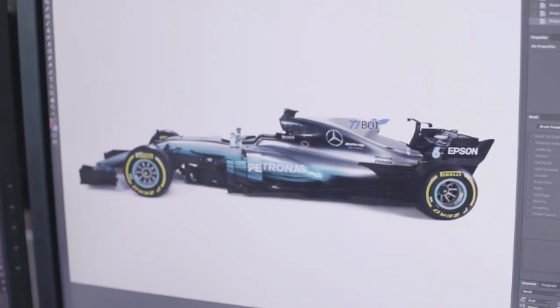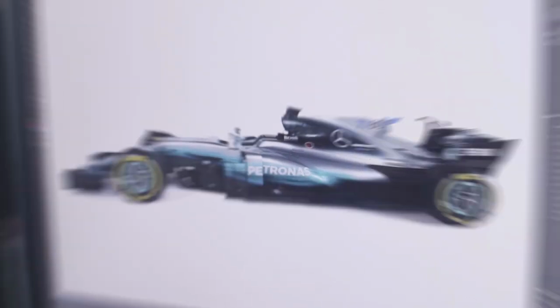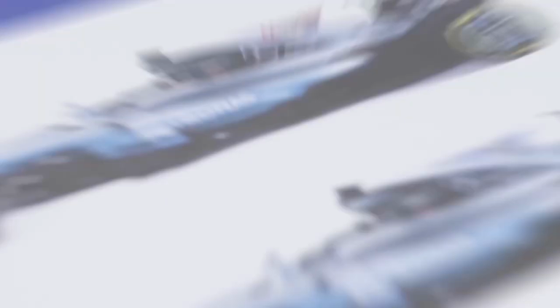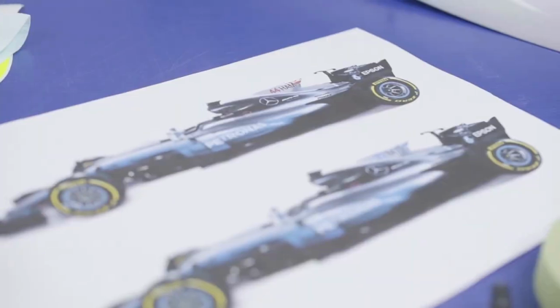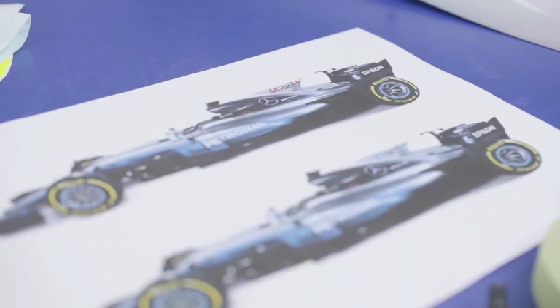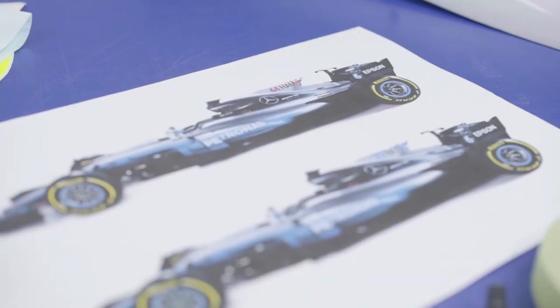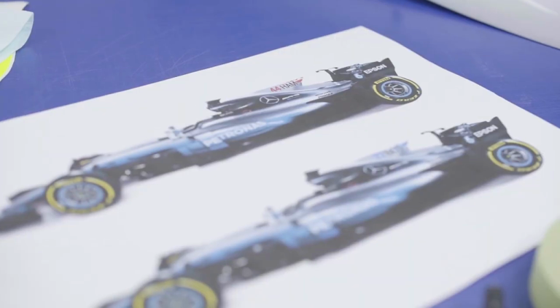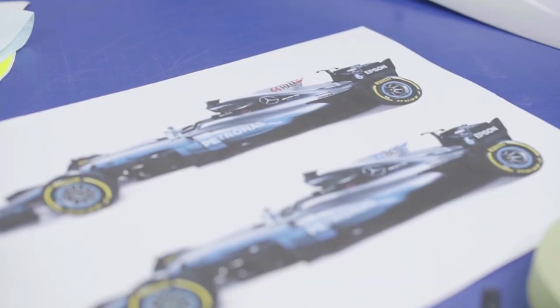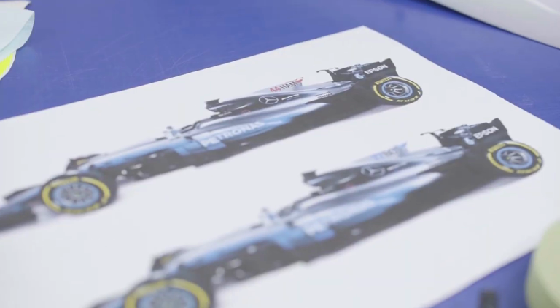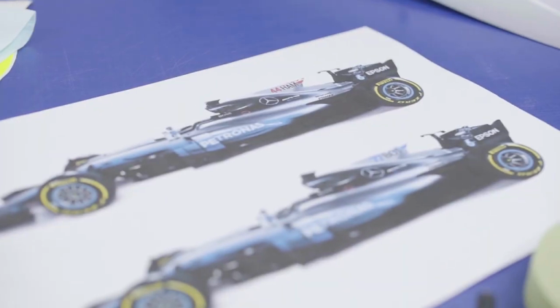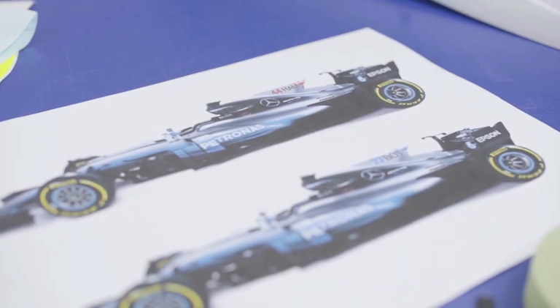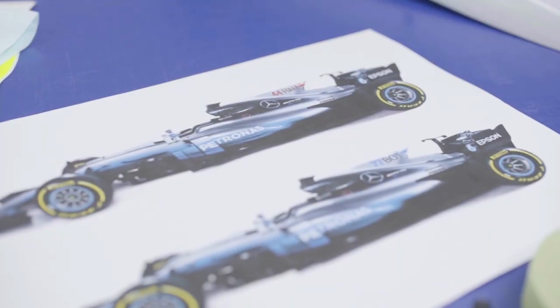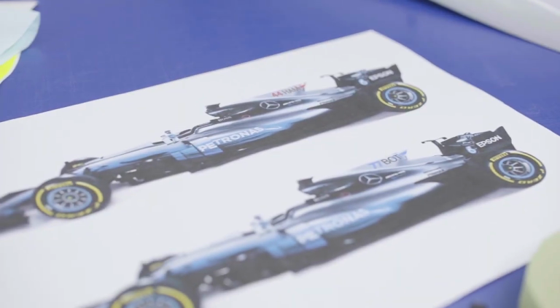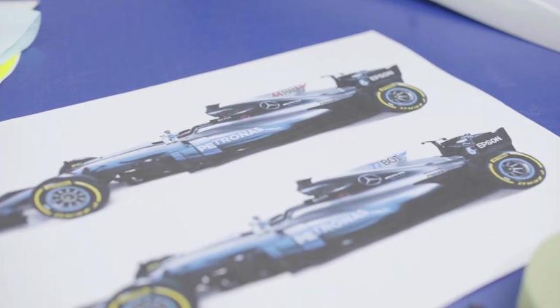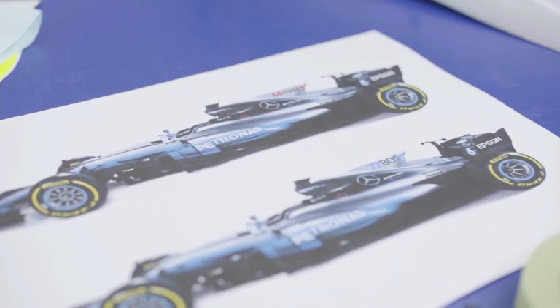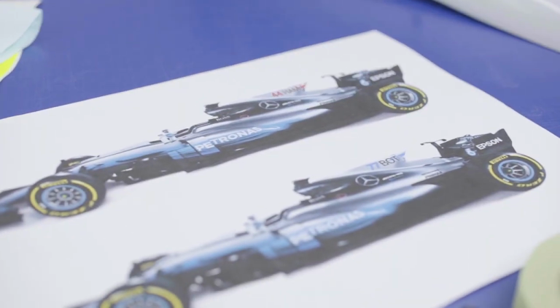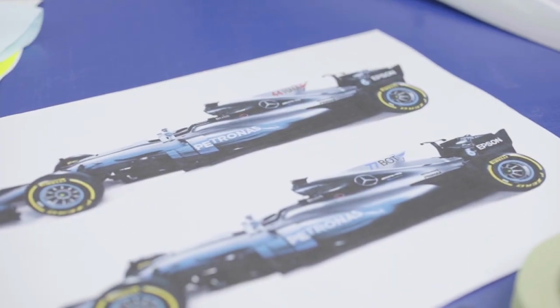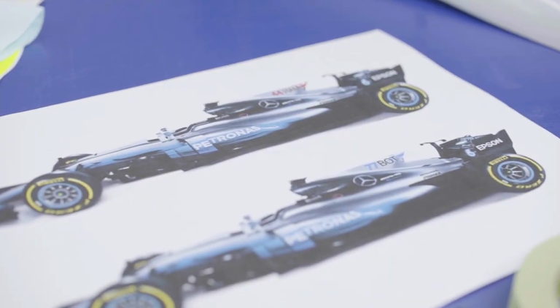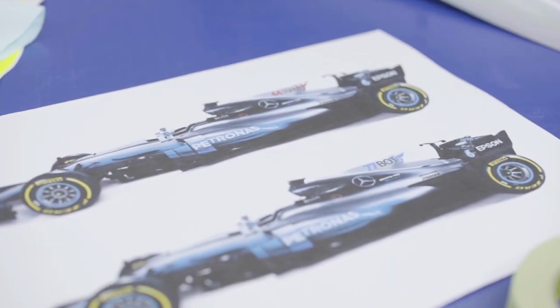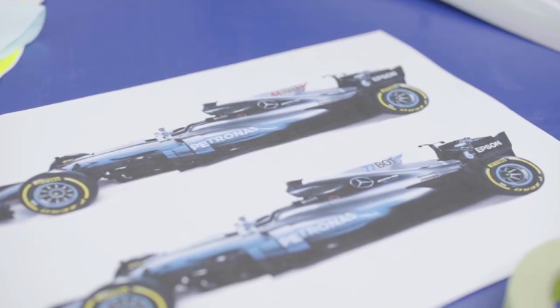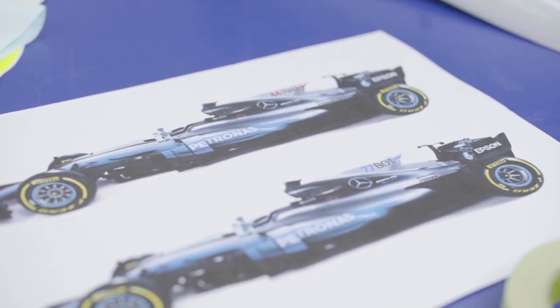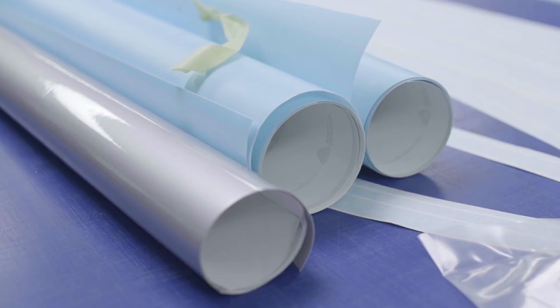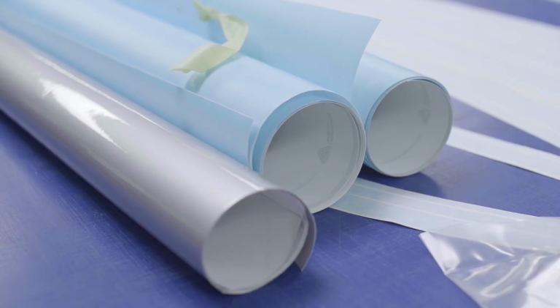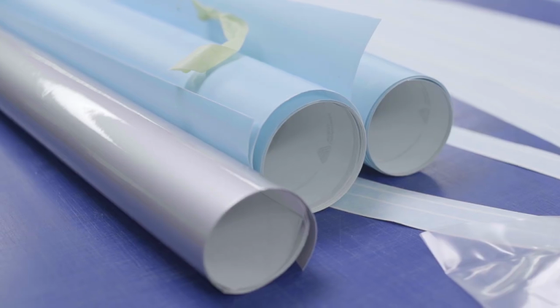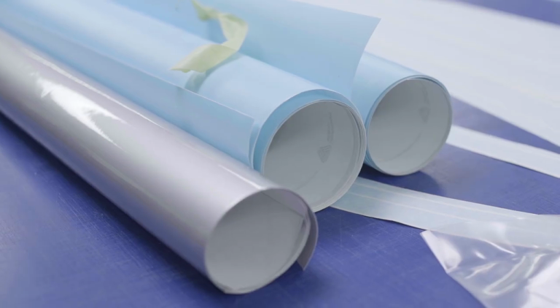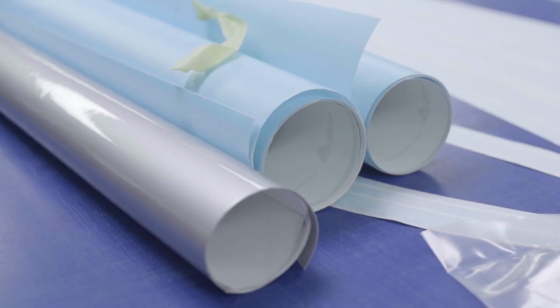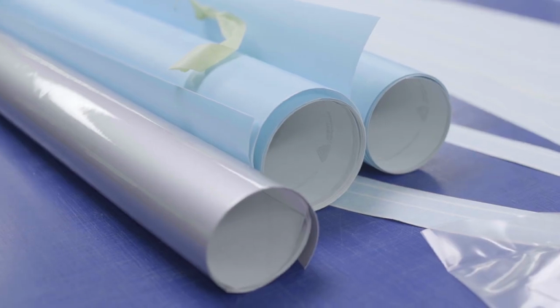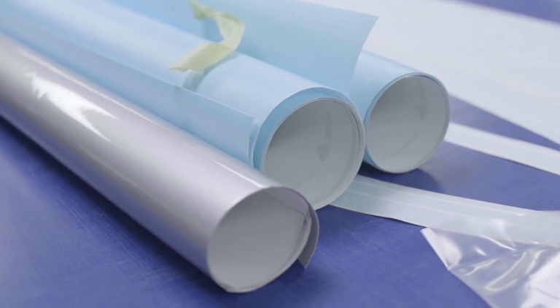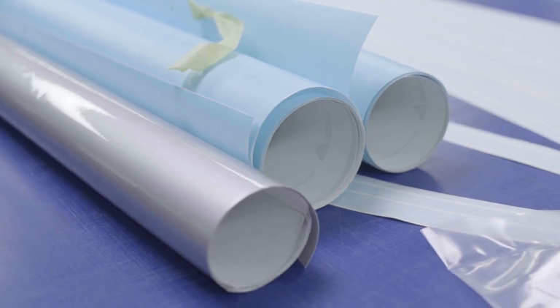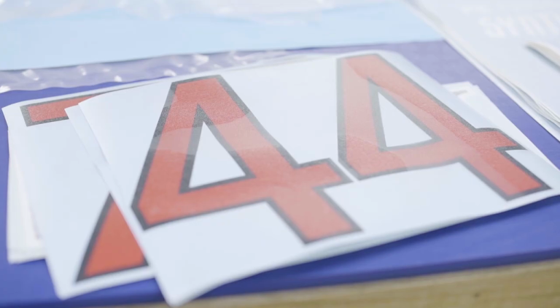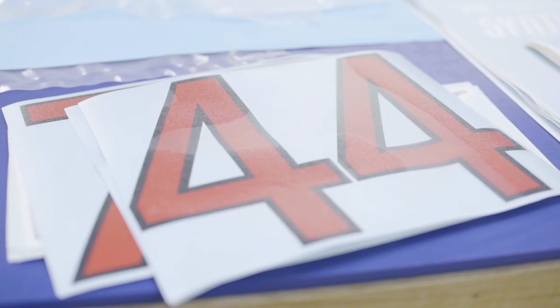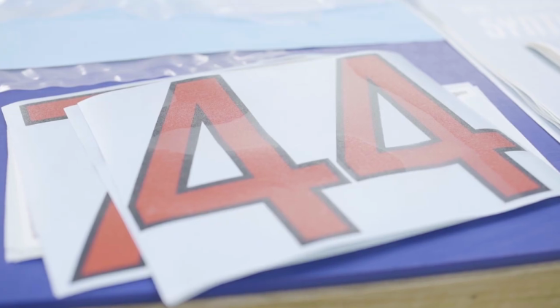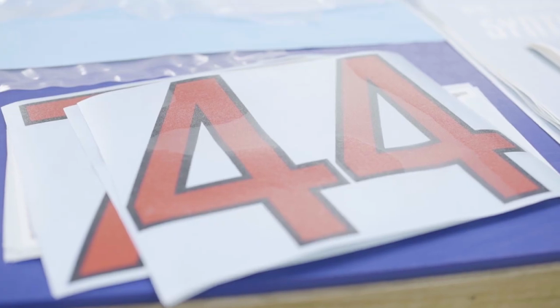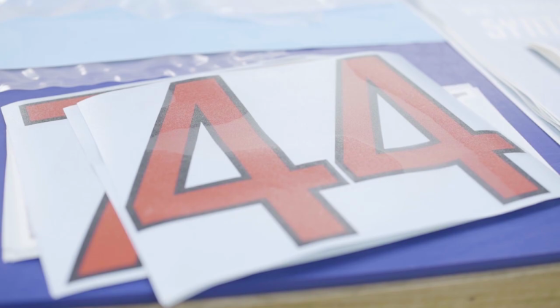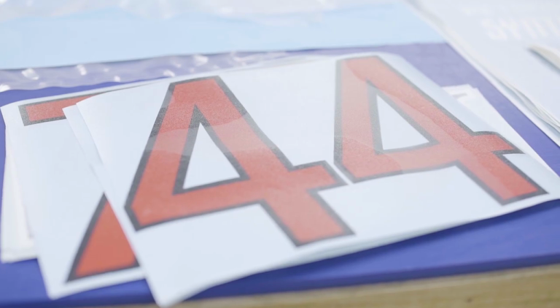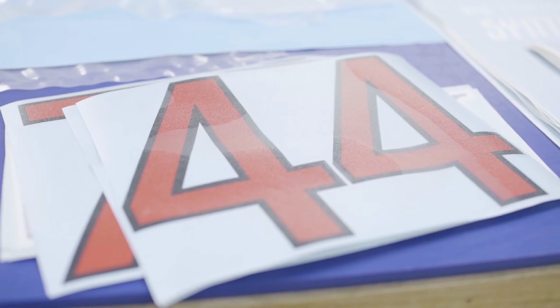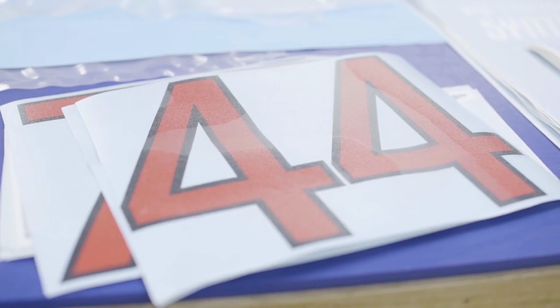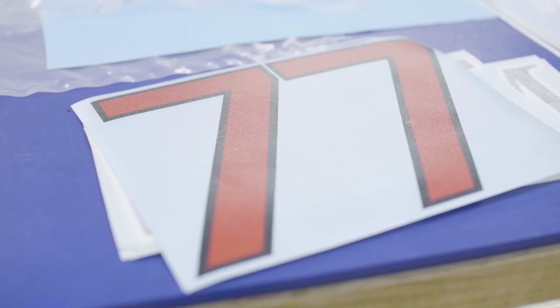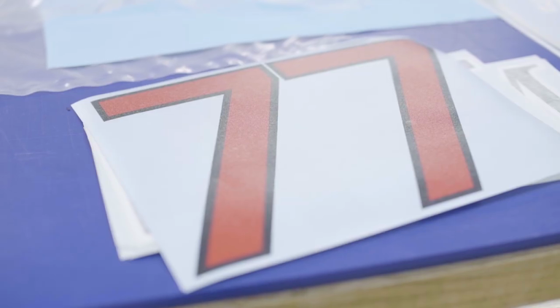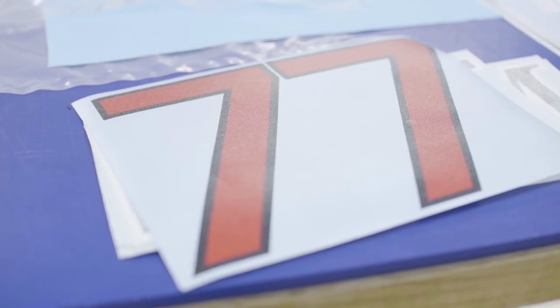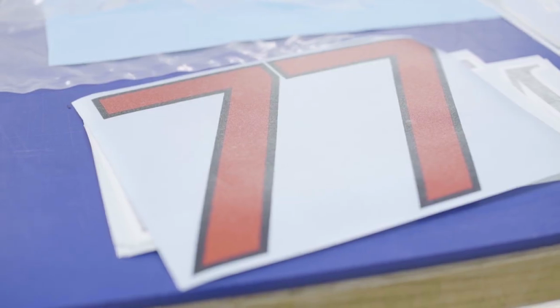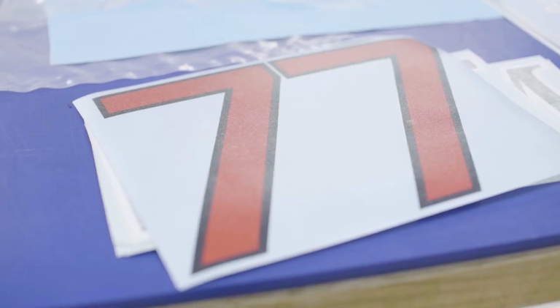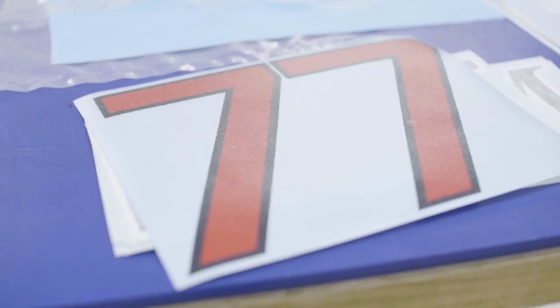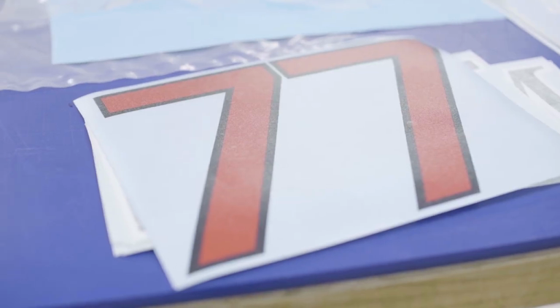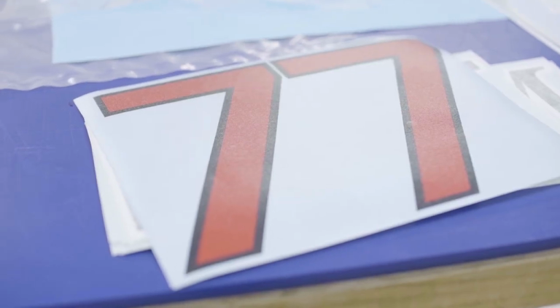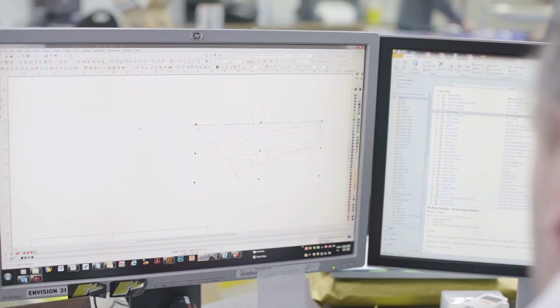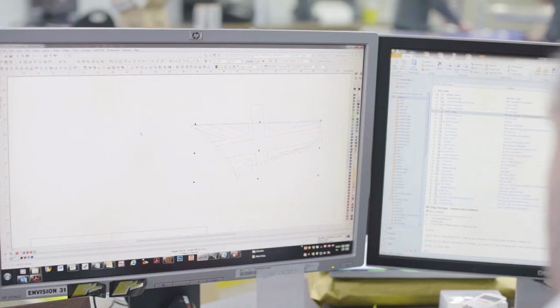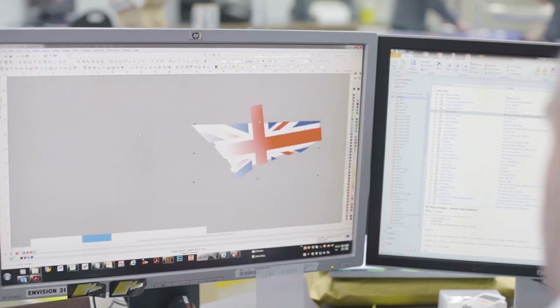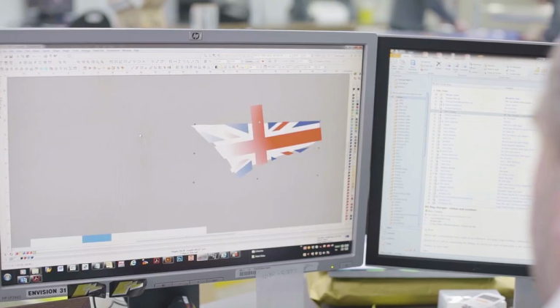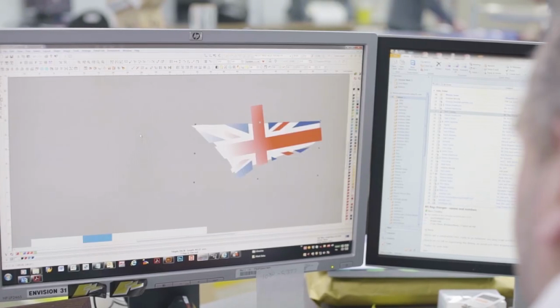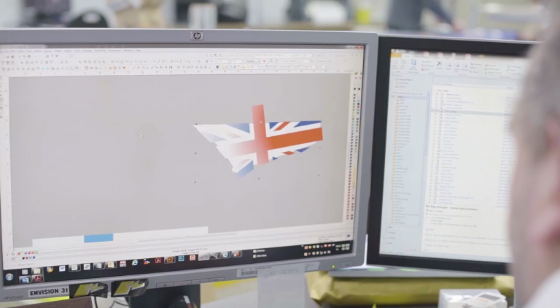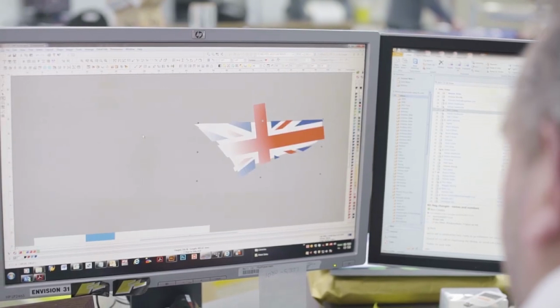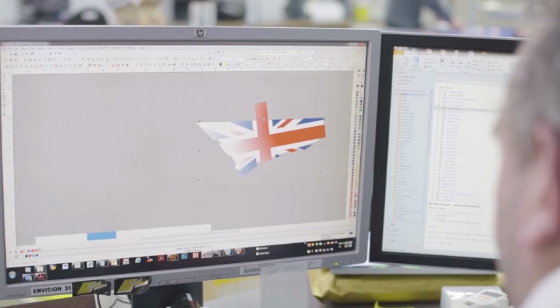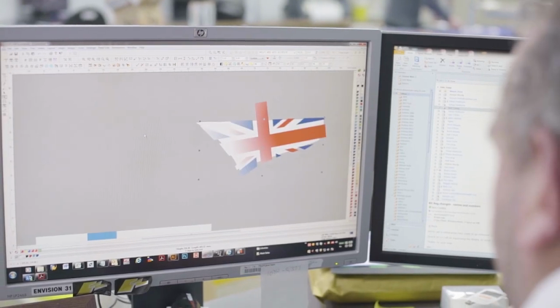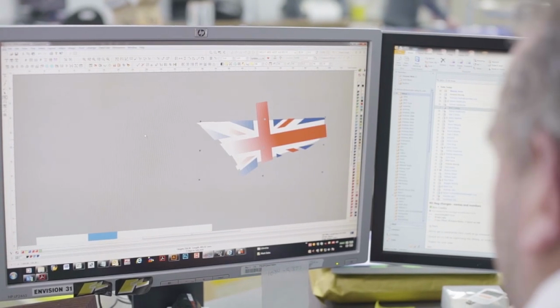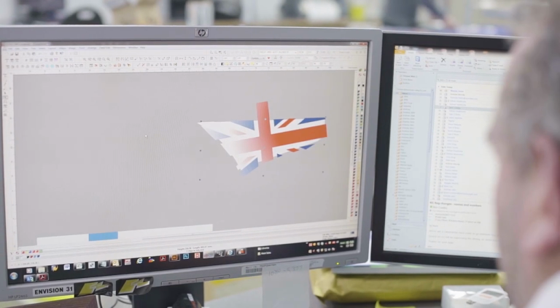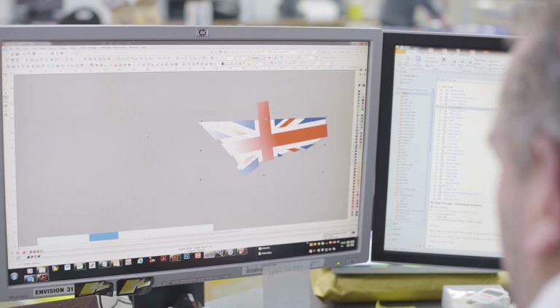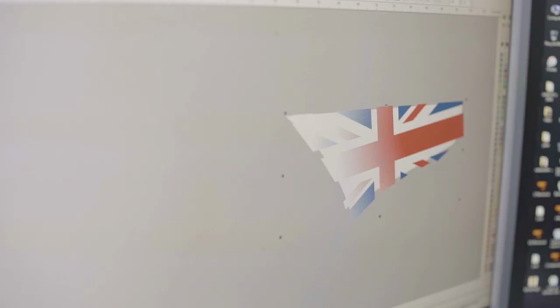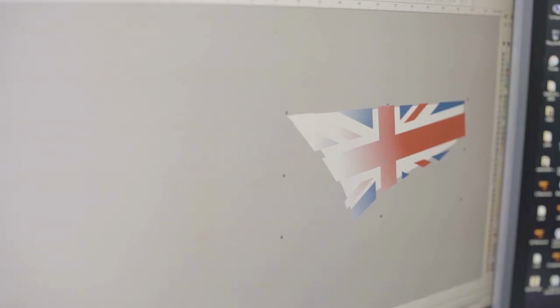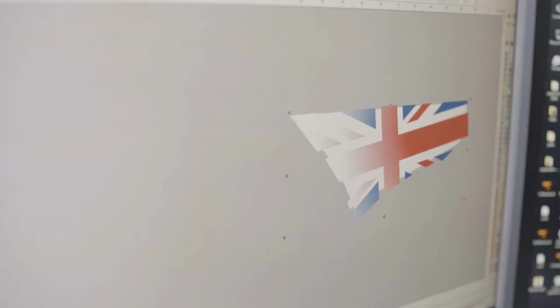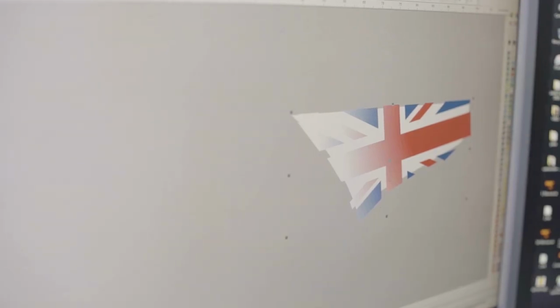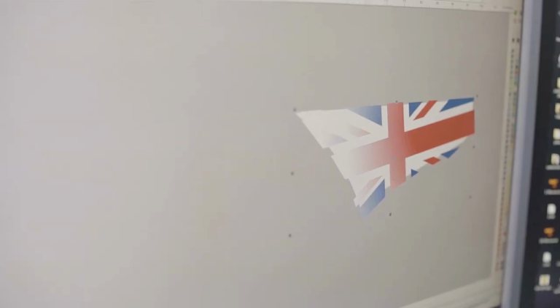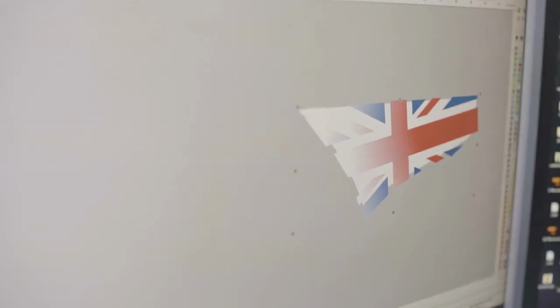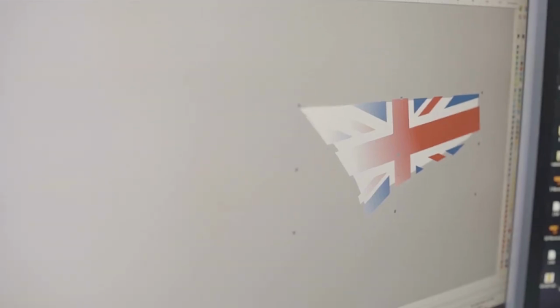The regulation changed in the build-up to Sochi, which allowed some time for design and then into production, ready for the Barcelona race.